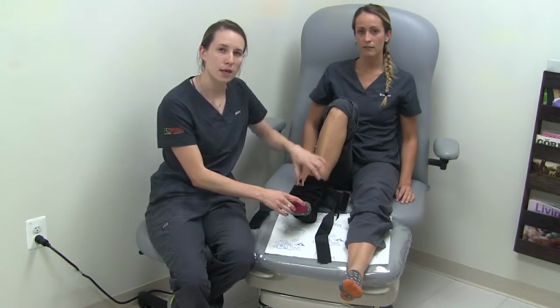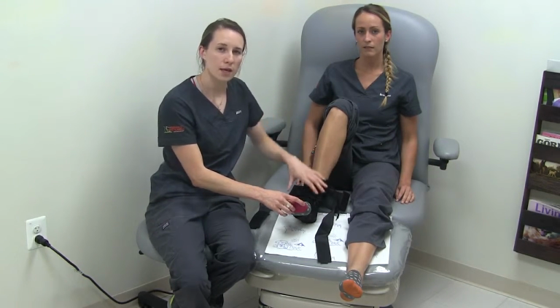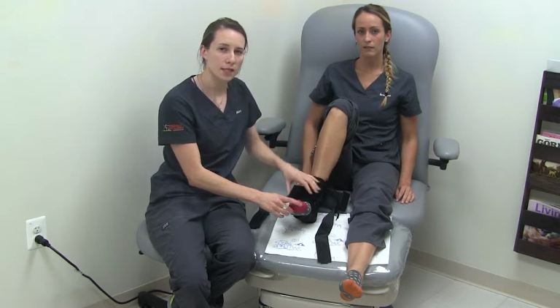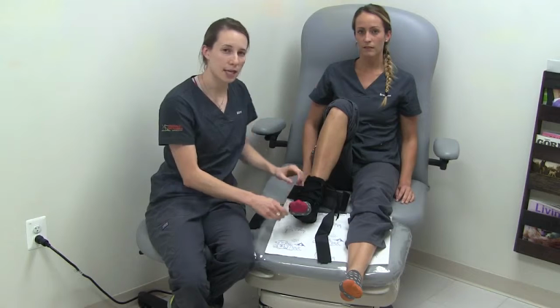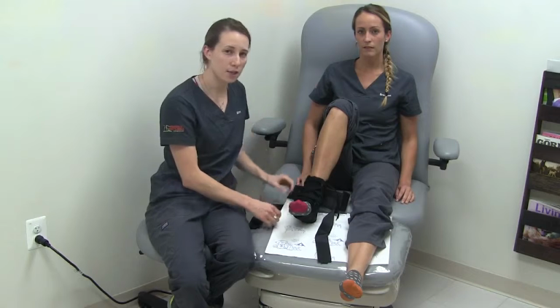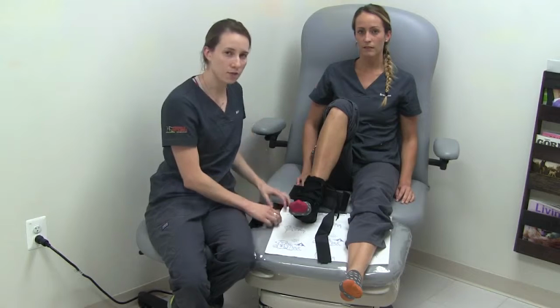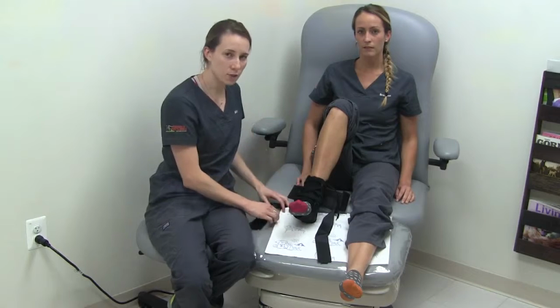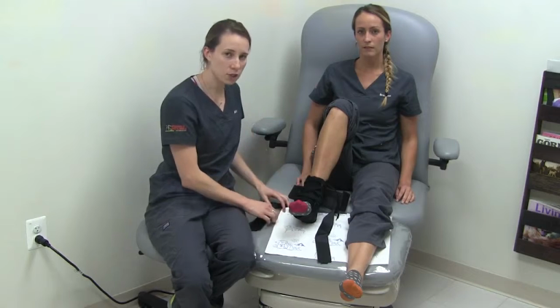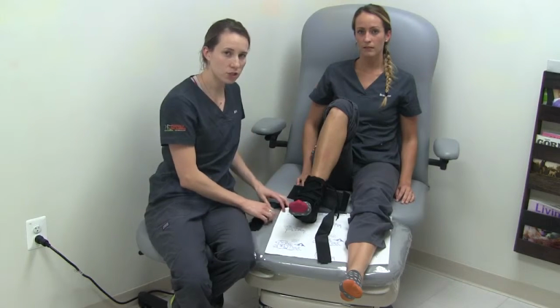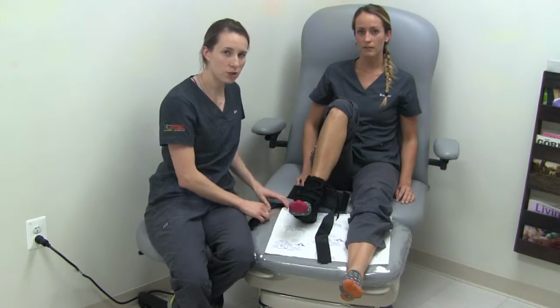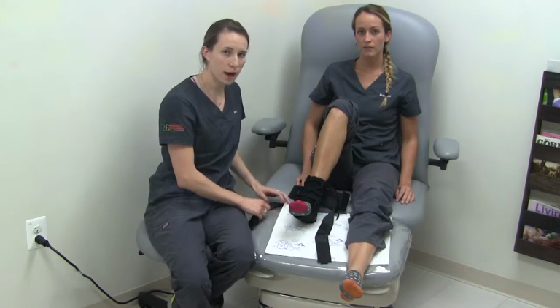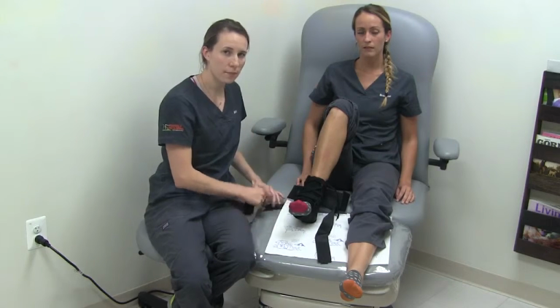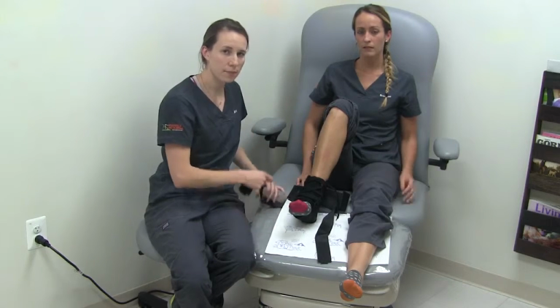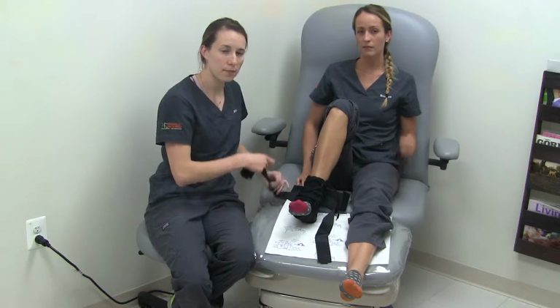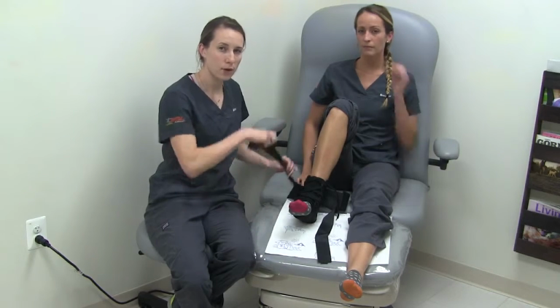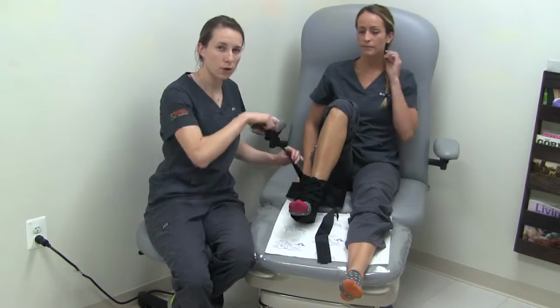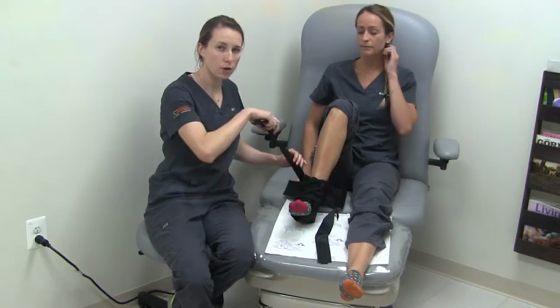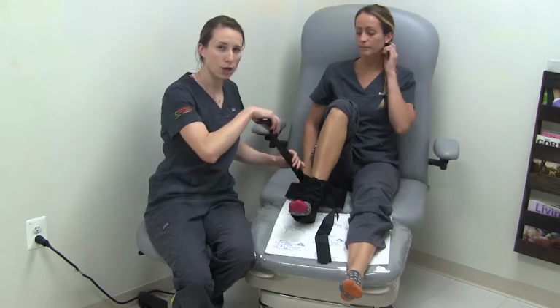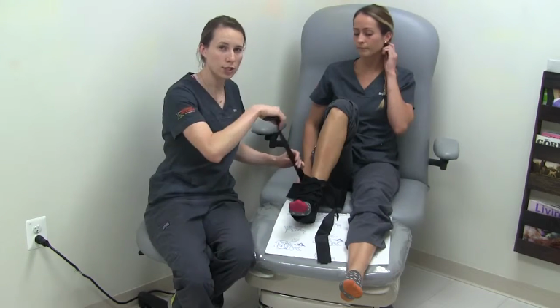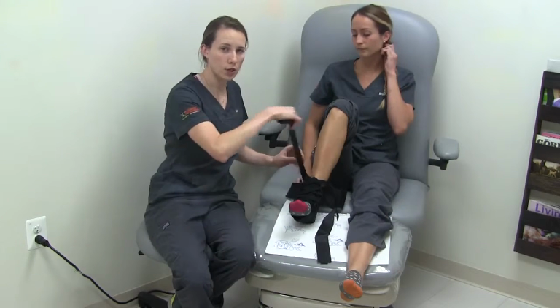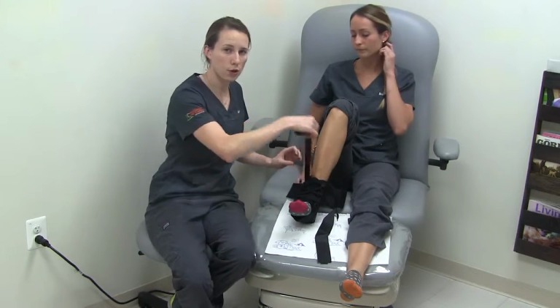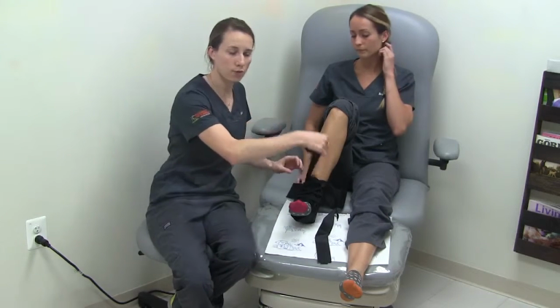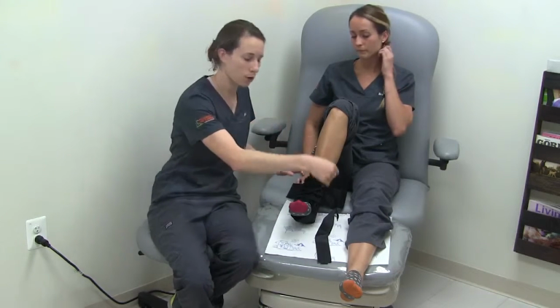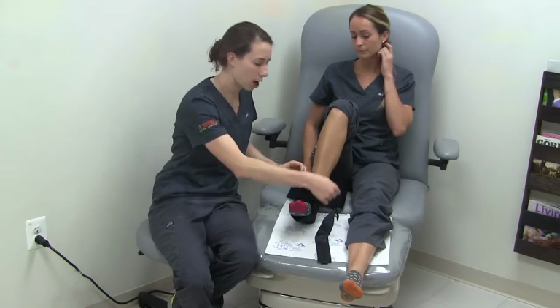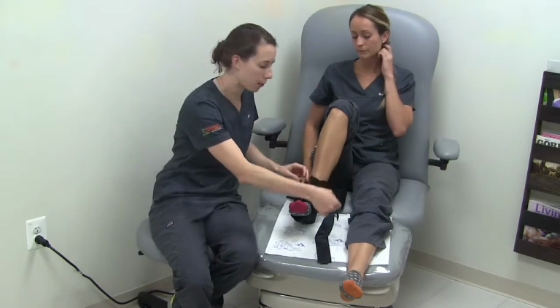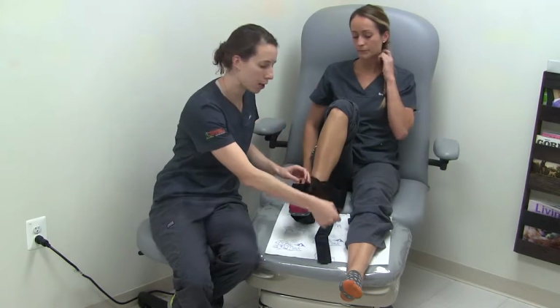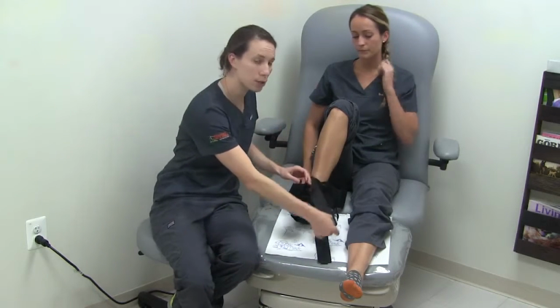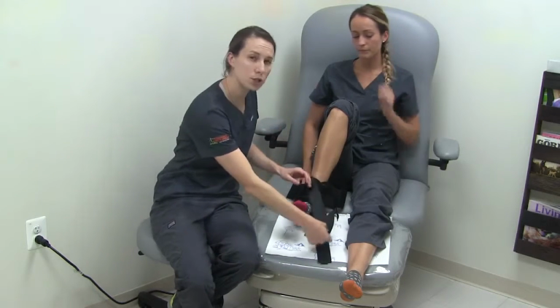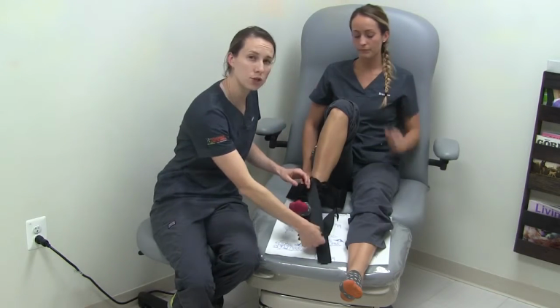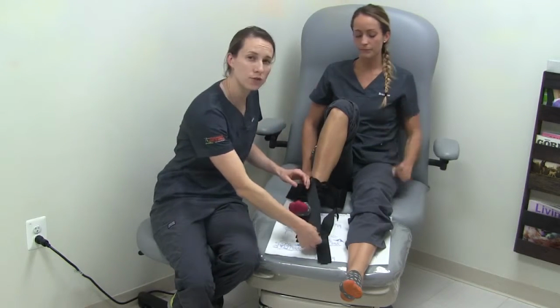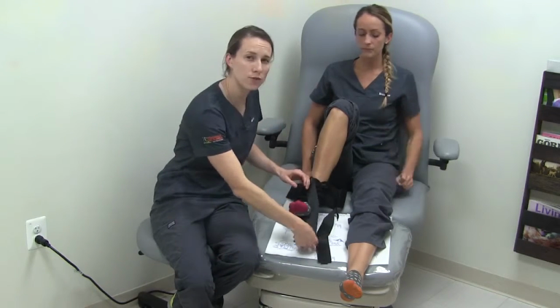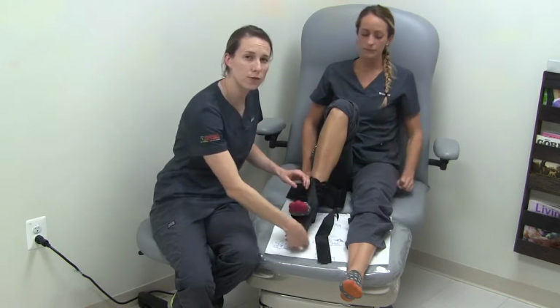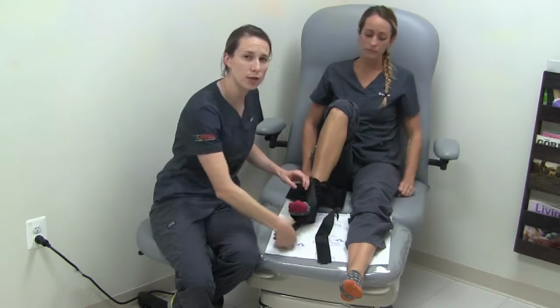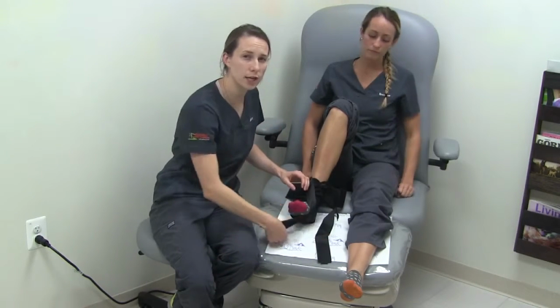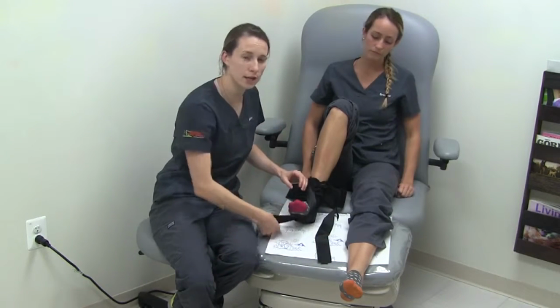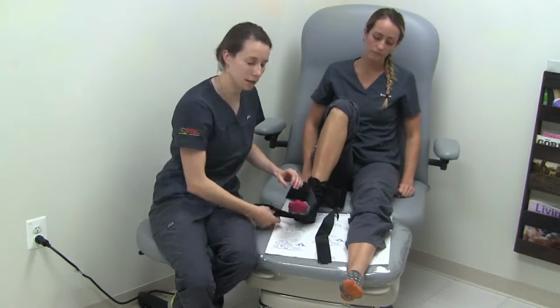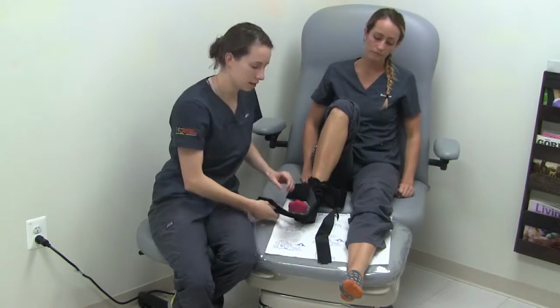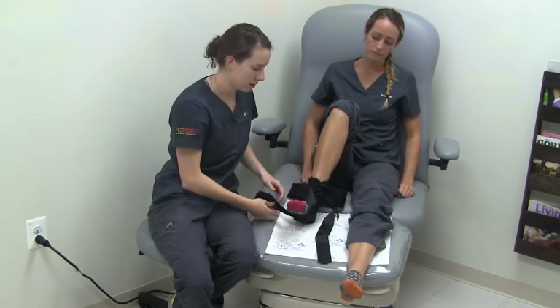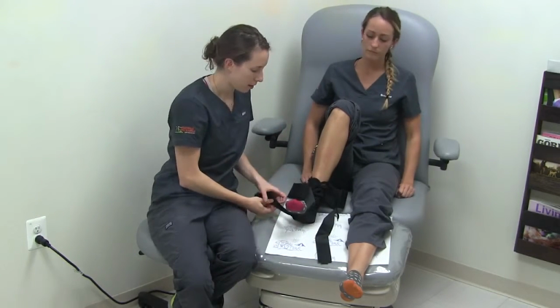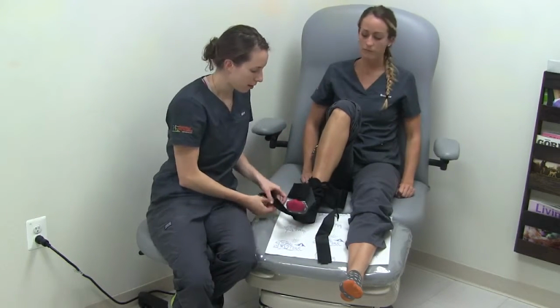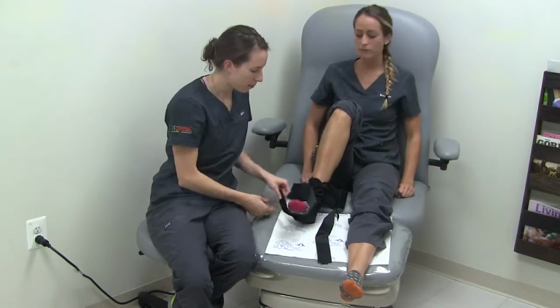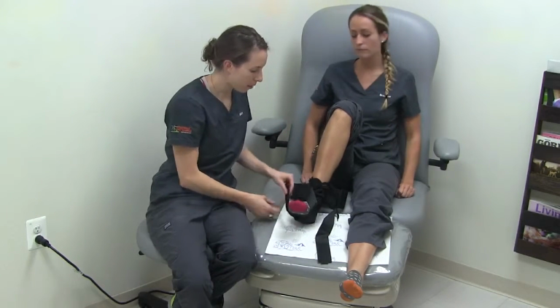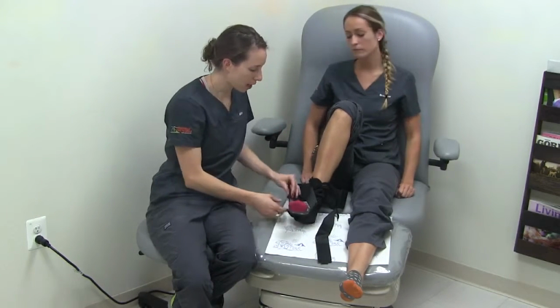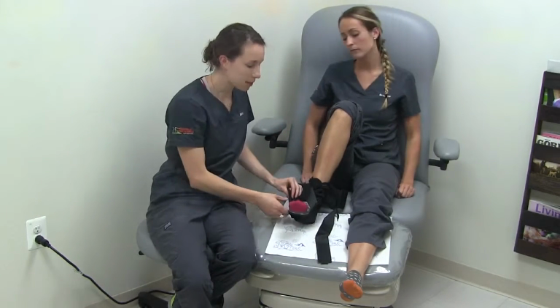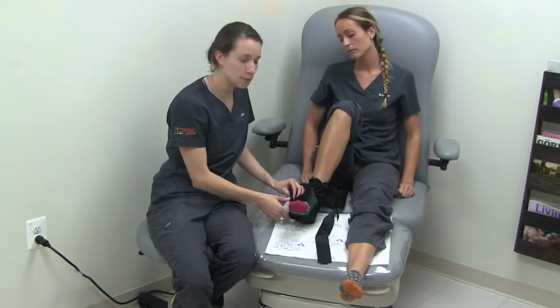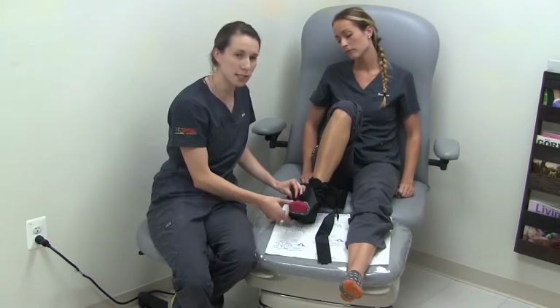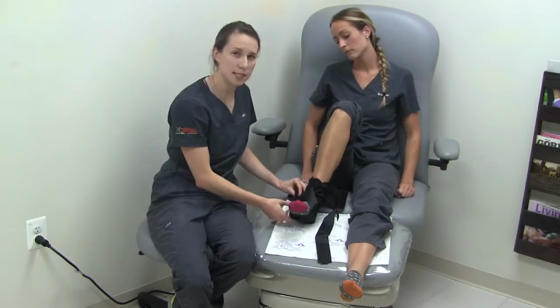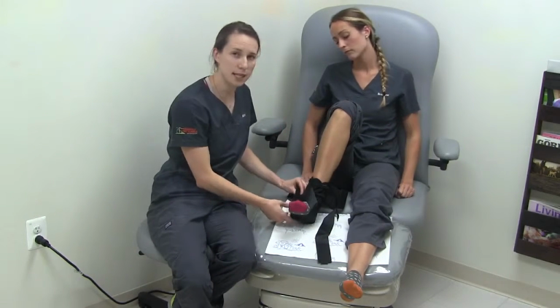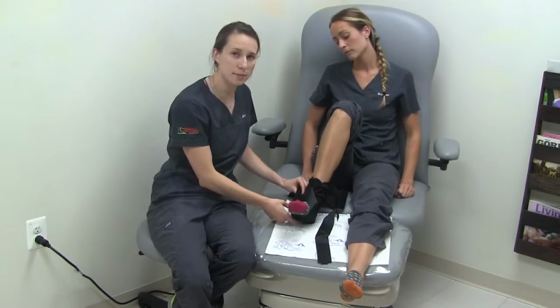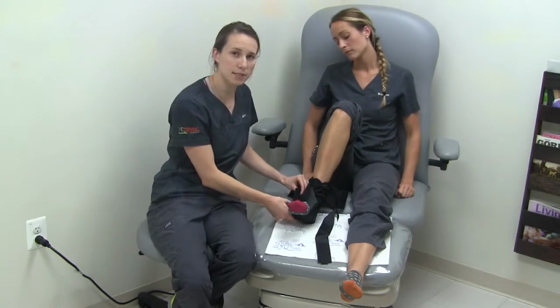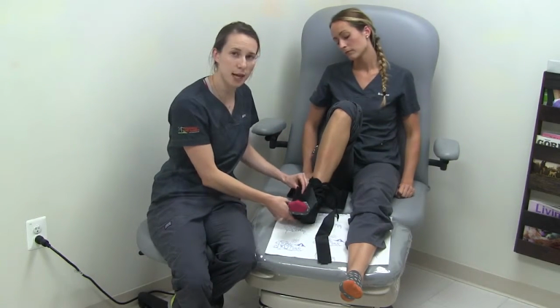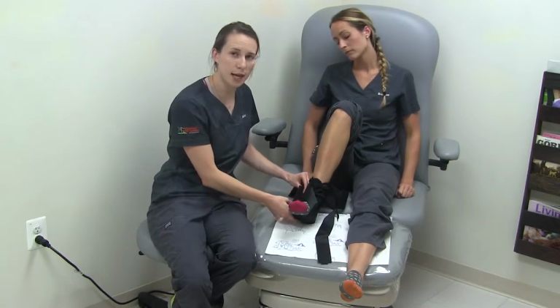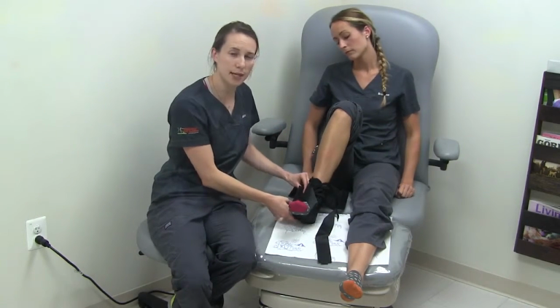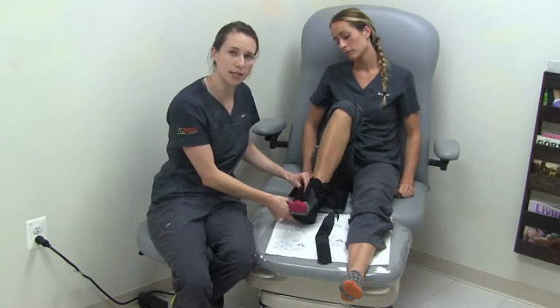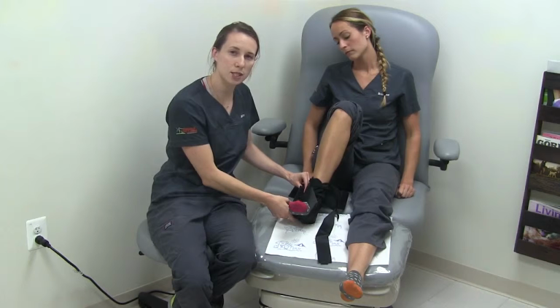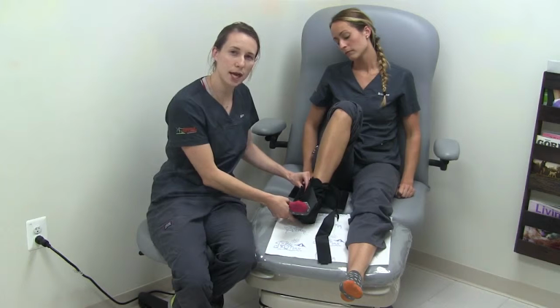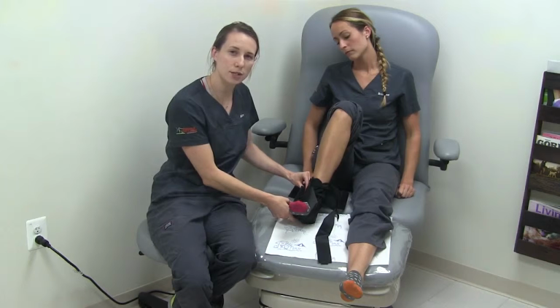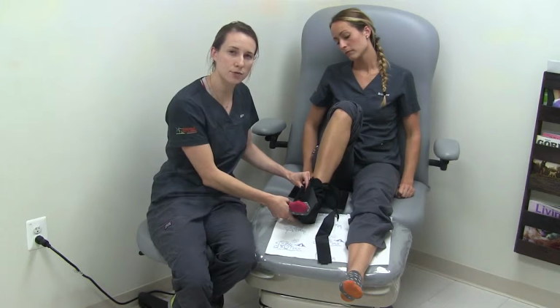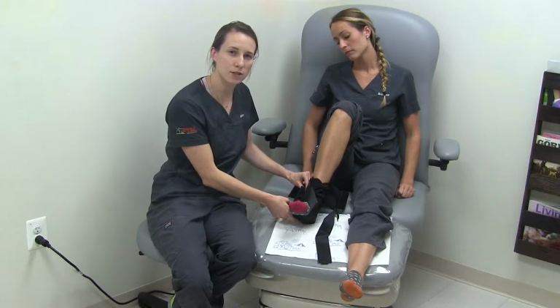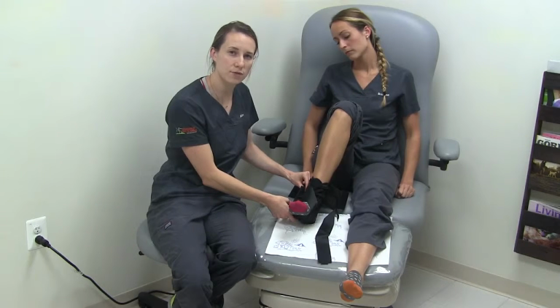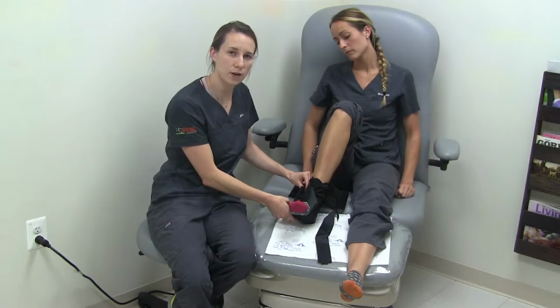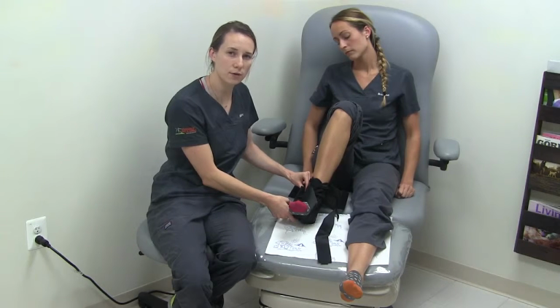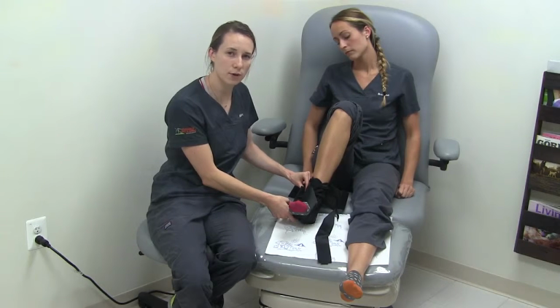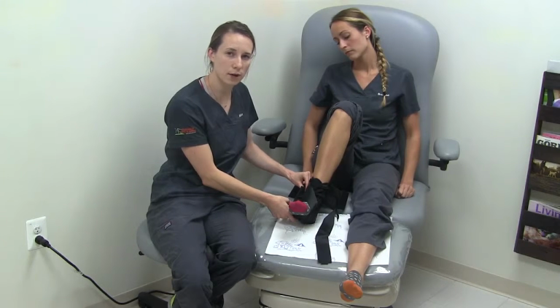Take the first strap, cross over and under your foot, back up to the same side, and attach with the Velcro.